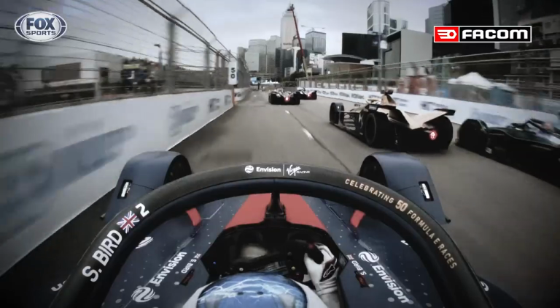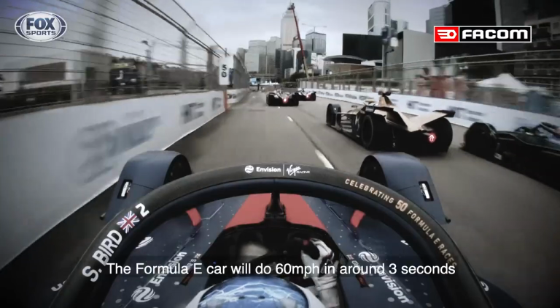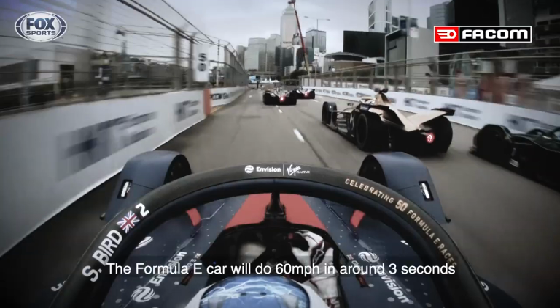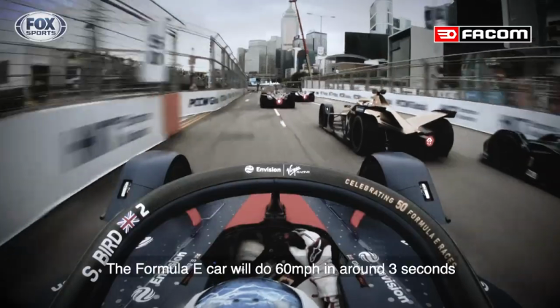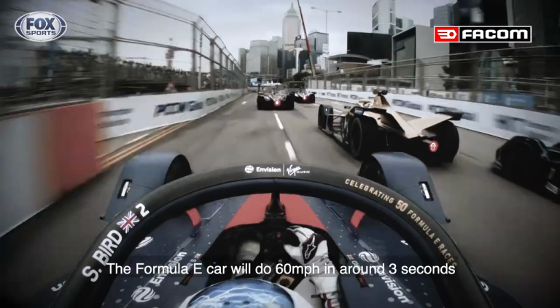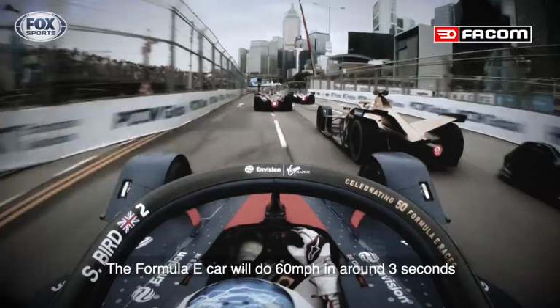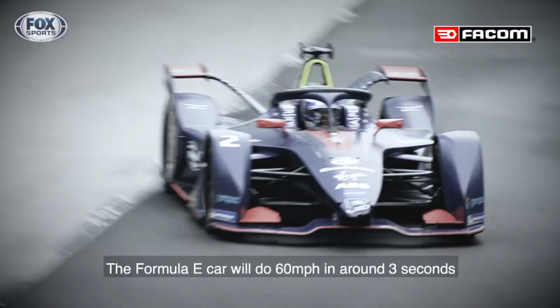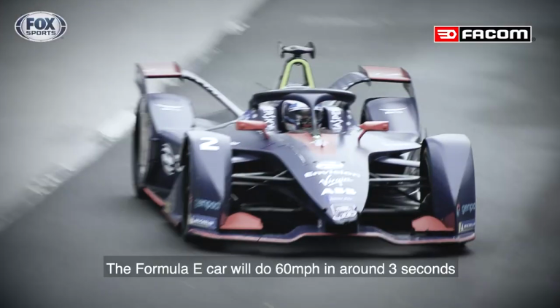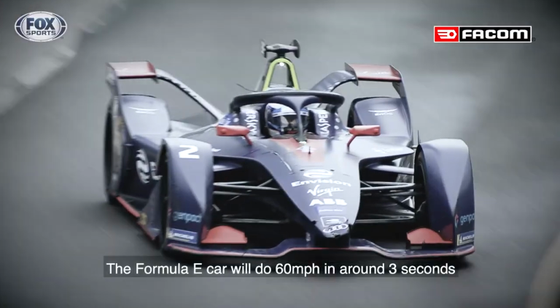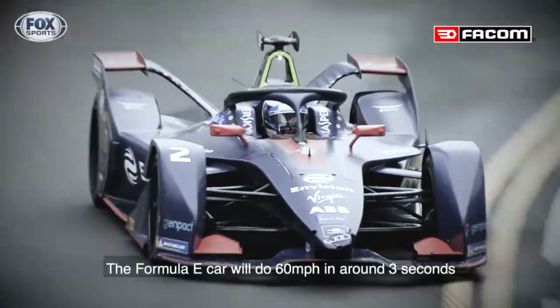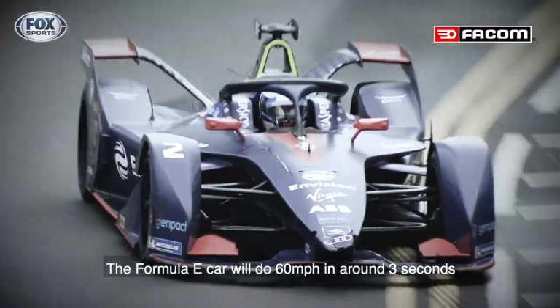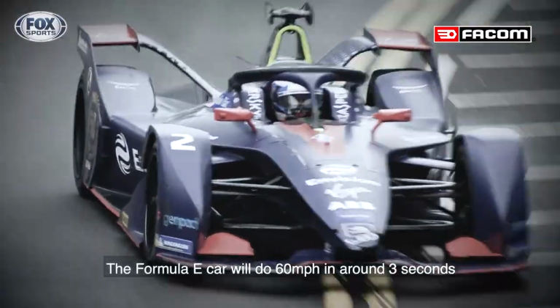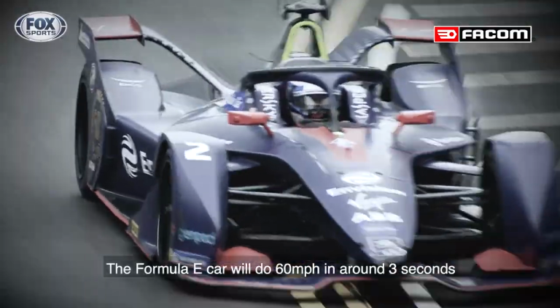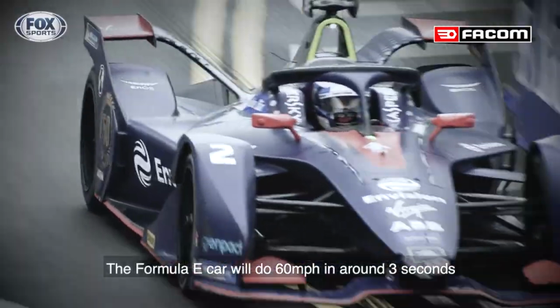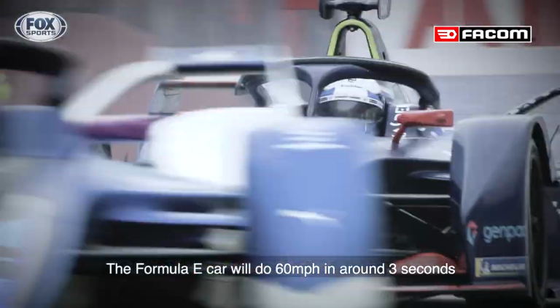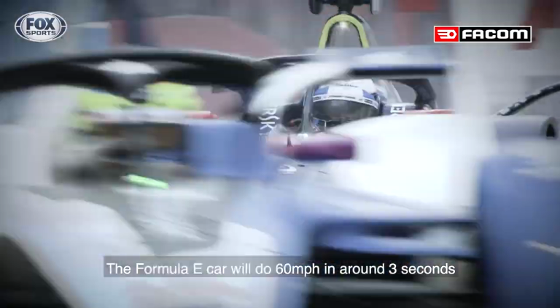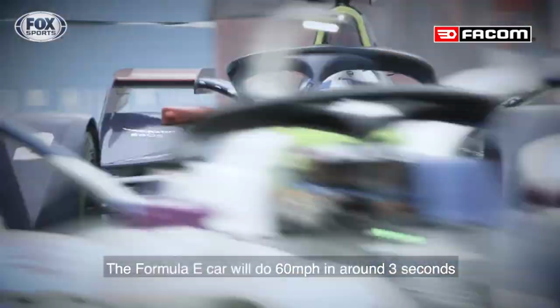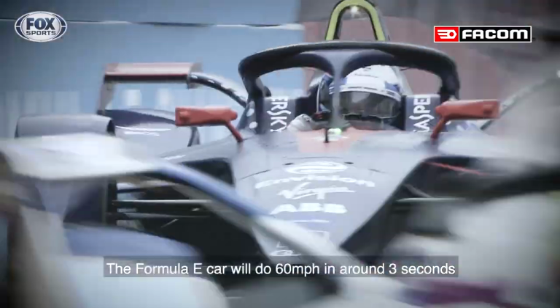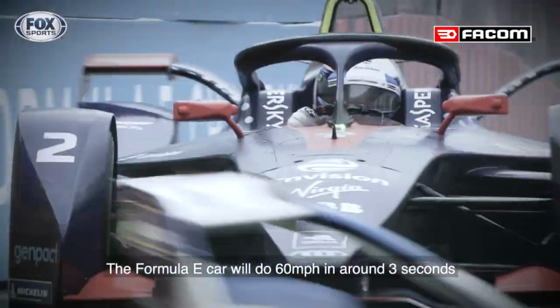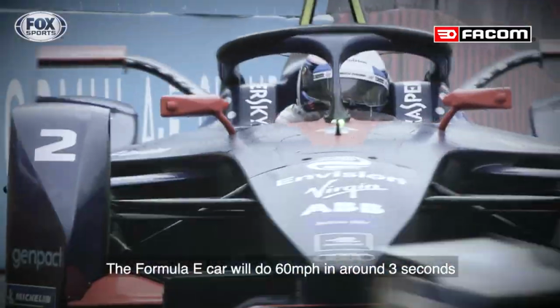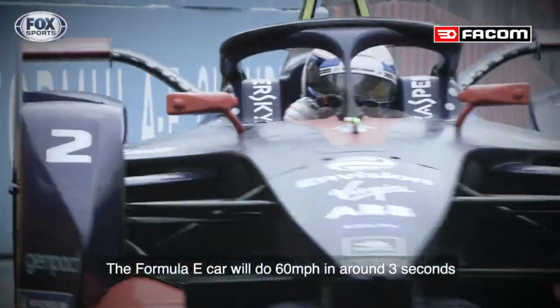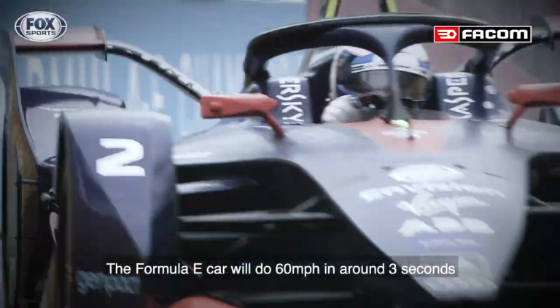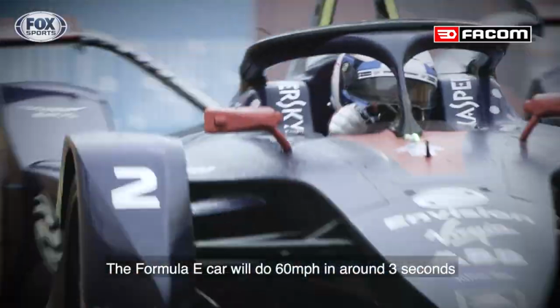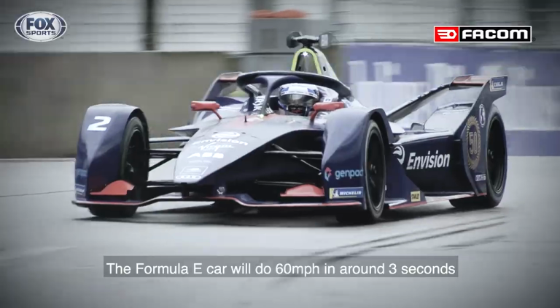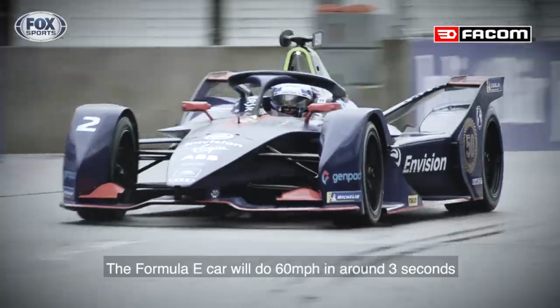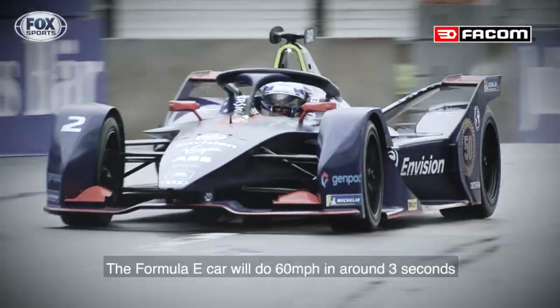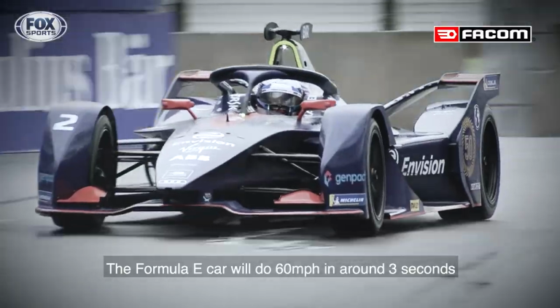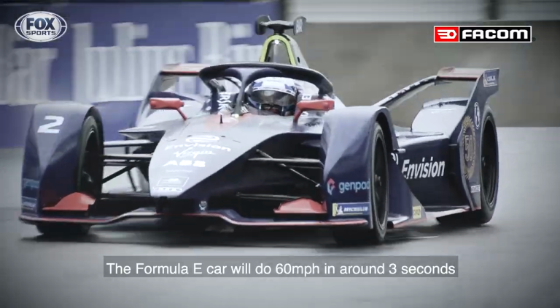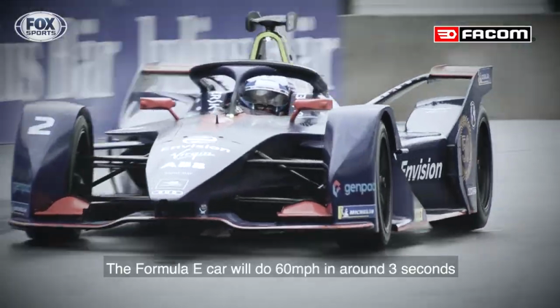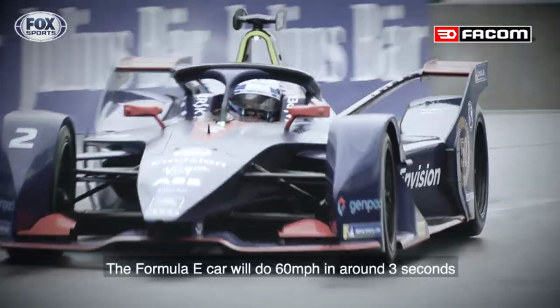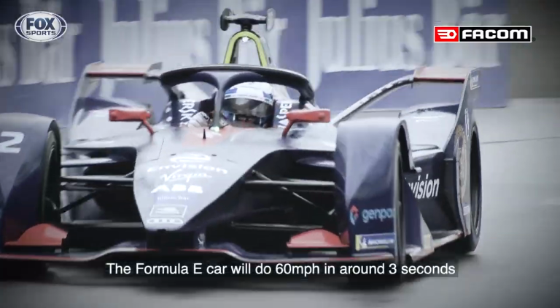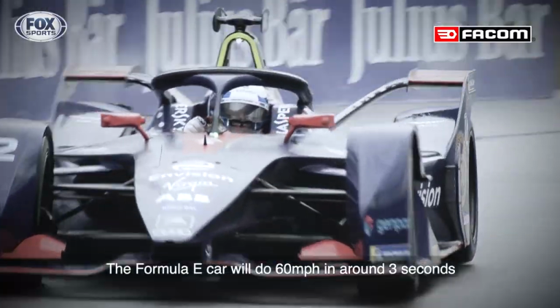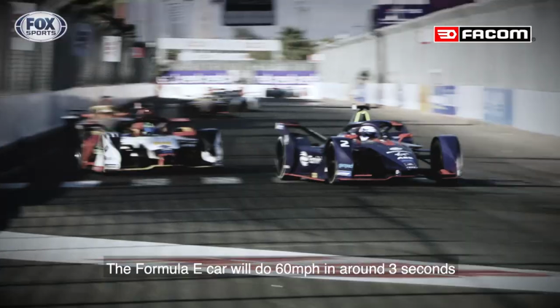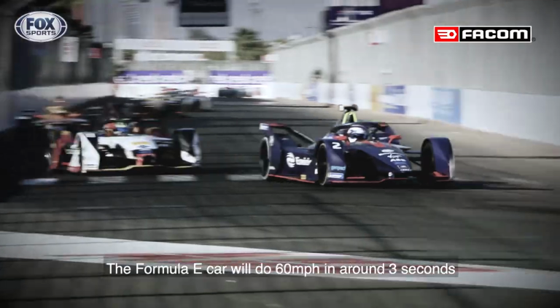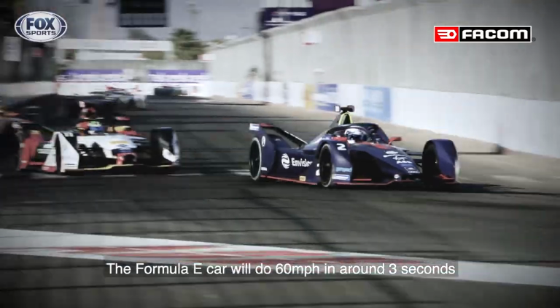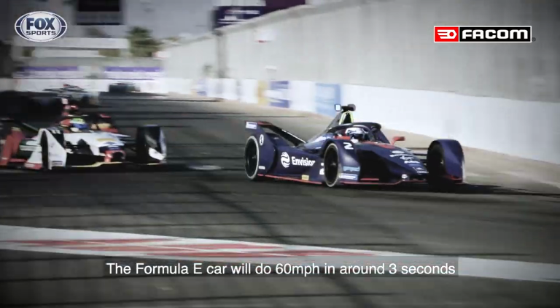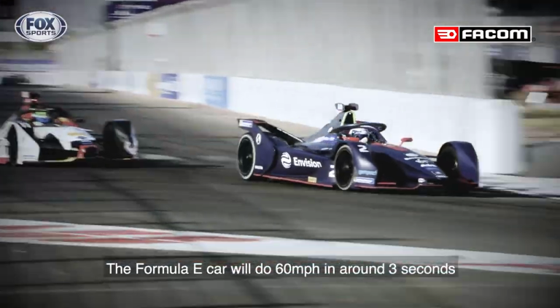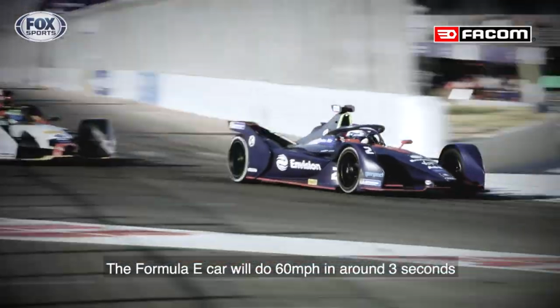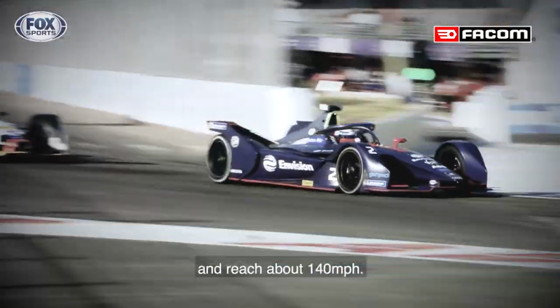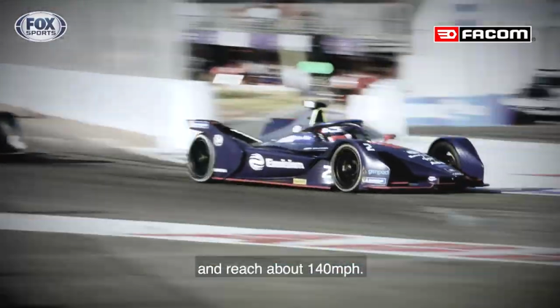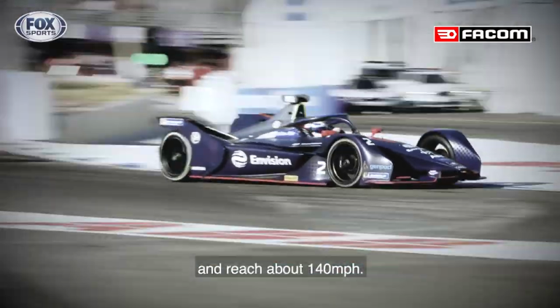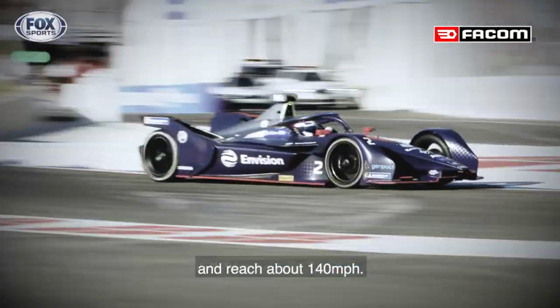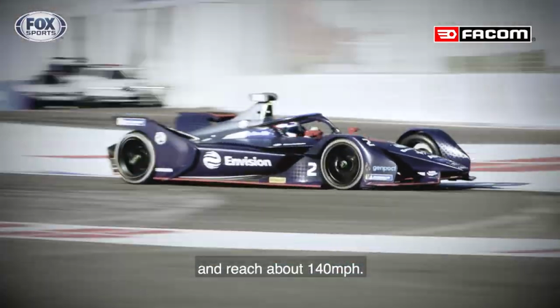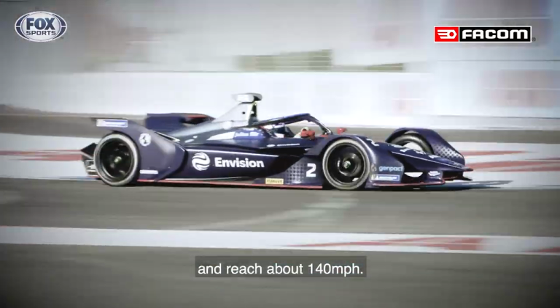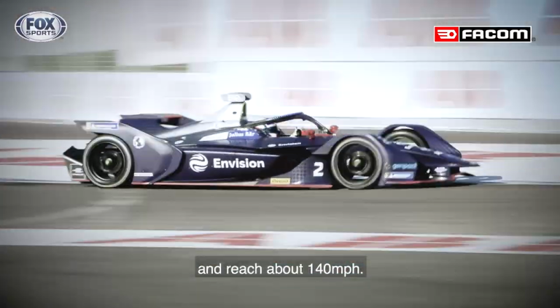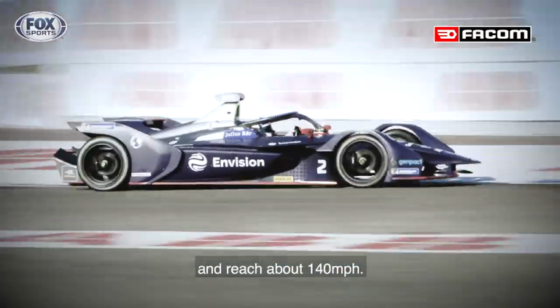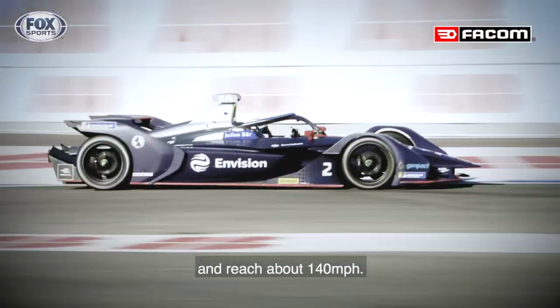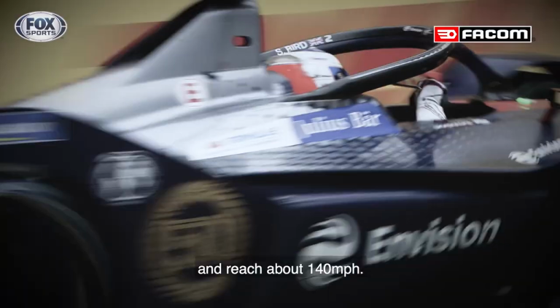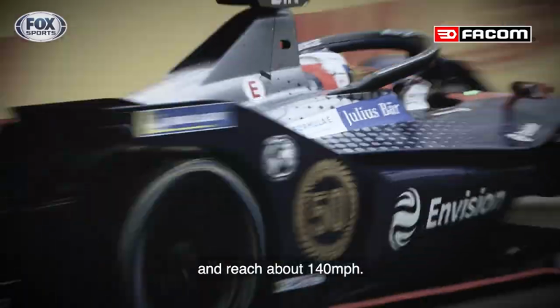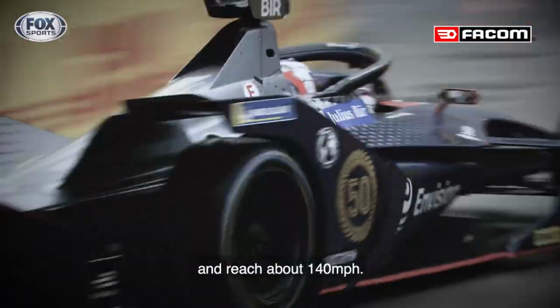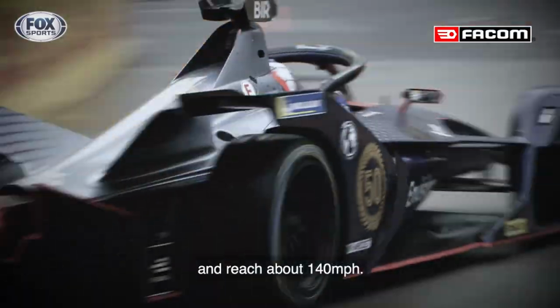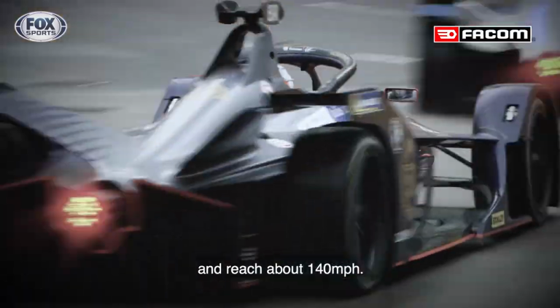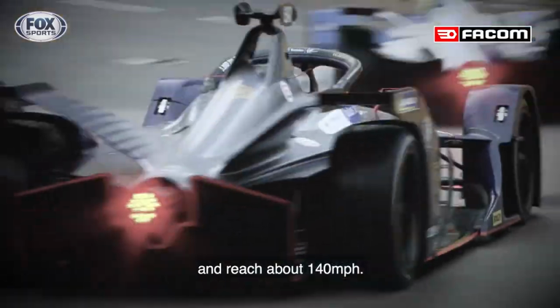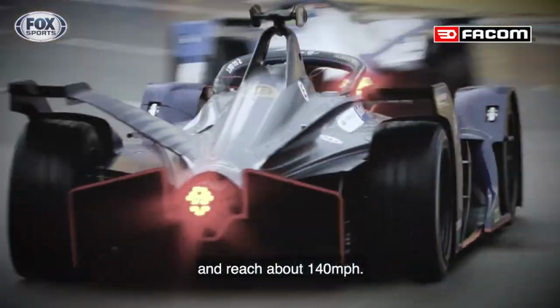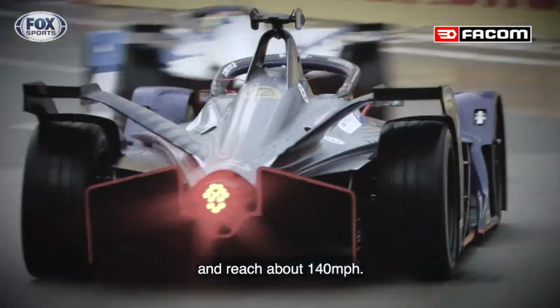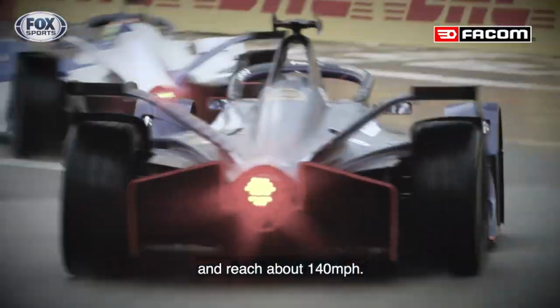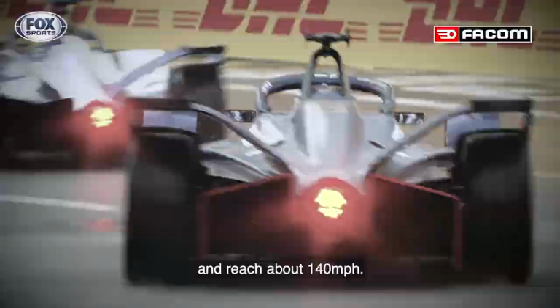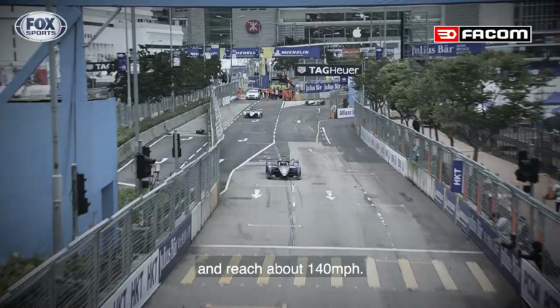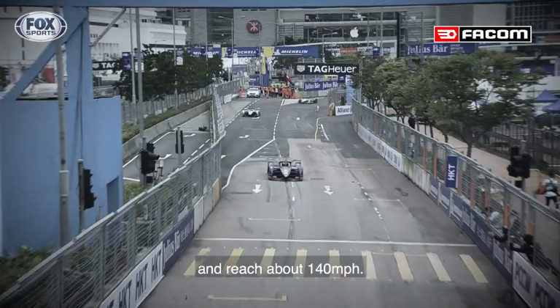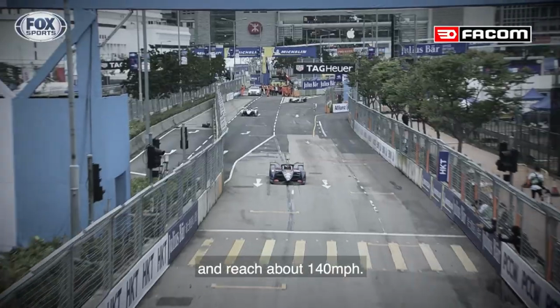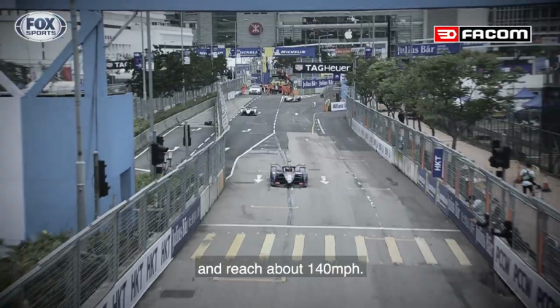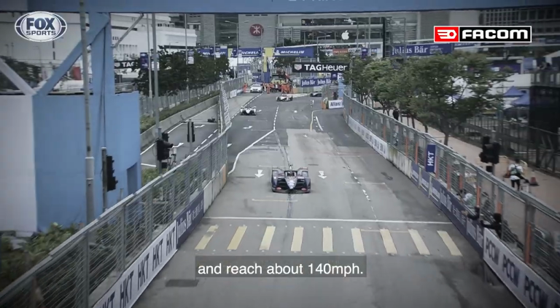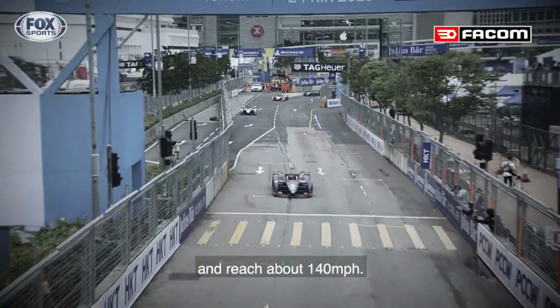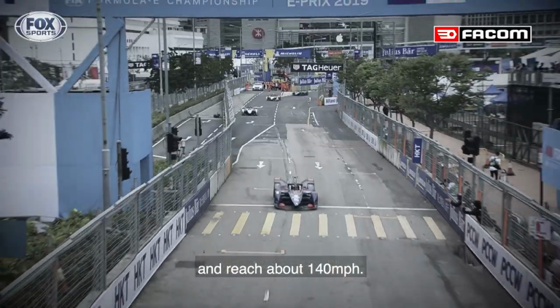Formula E car will do 60 miles an hour in around three seconds and reach about 140 miles an hour.